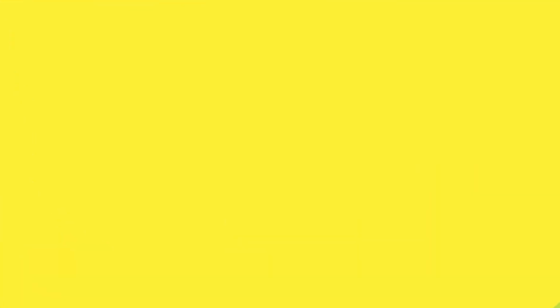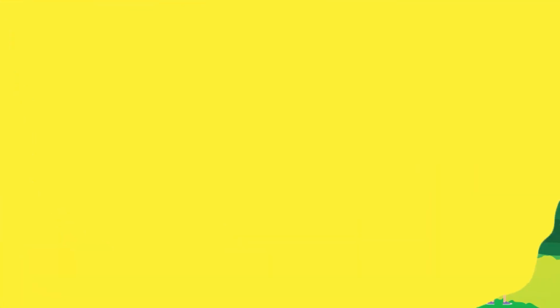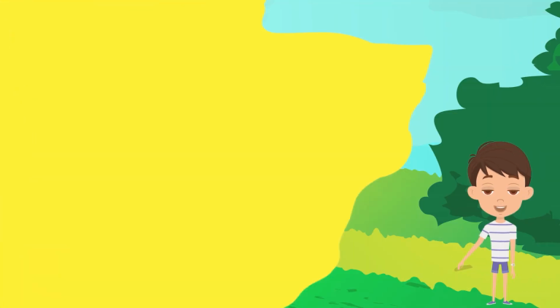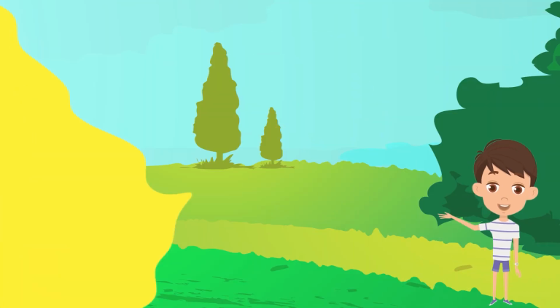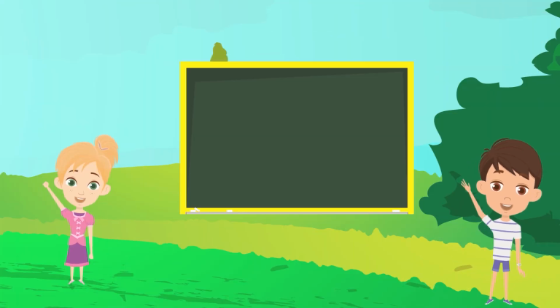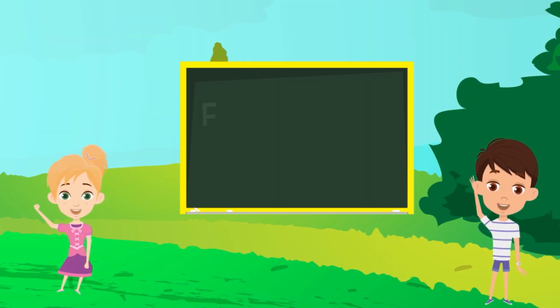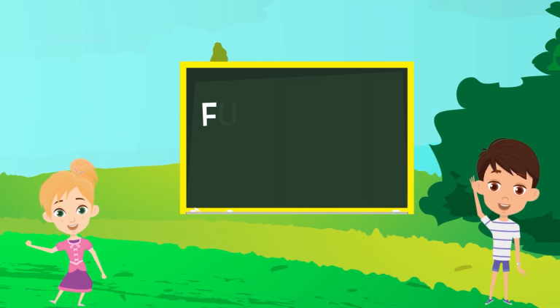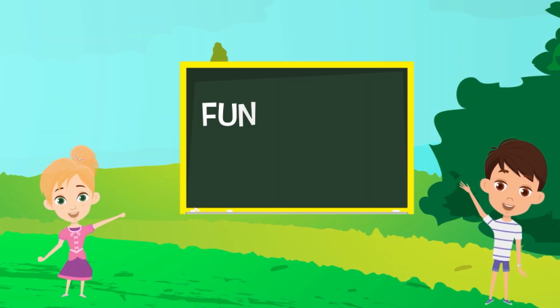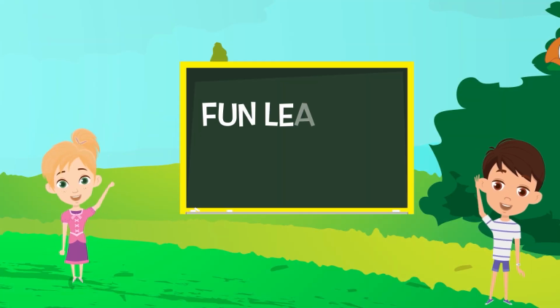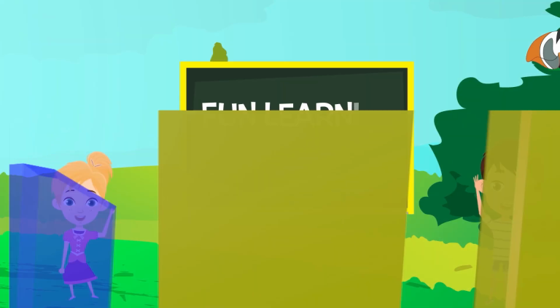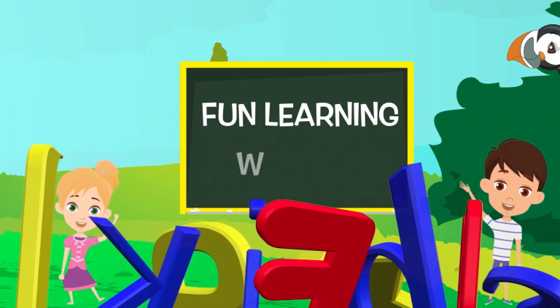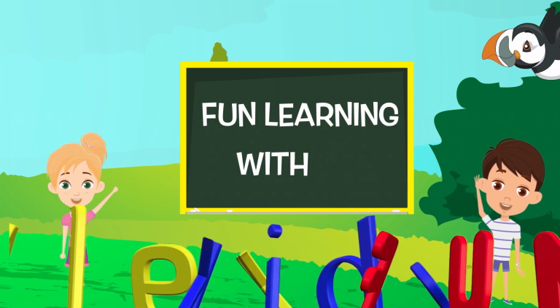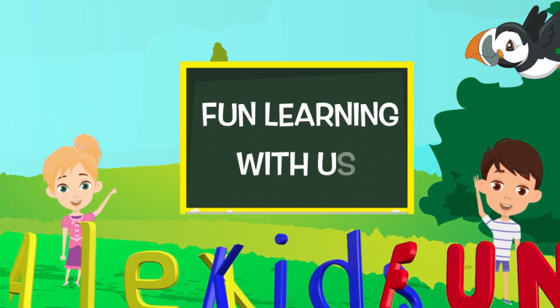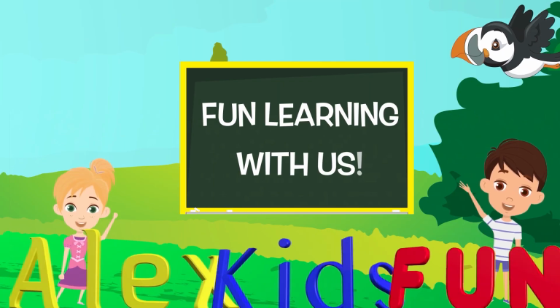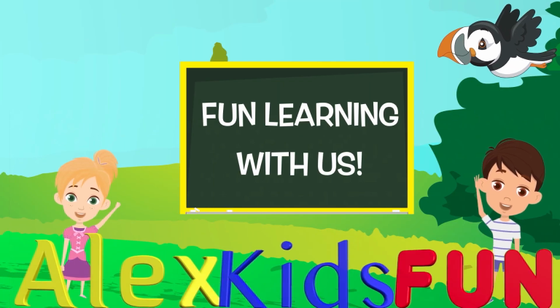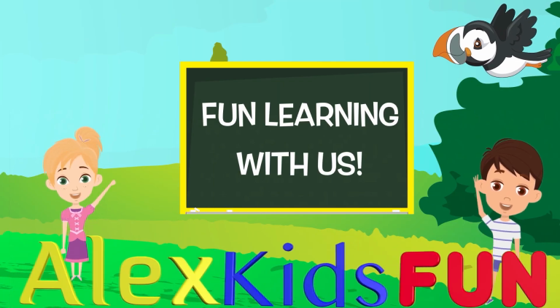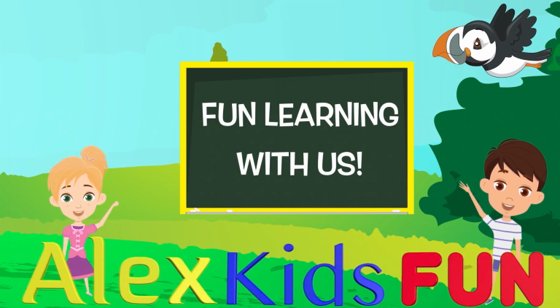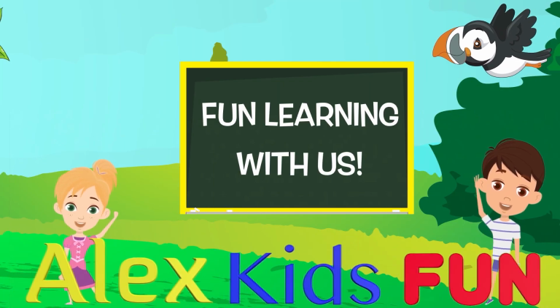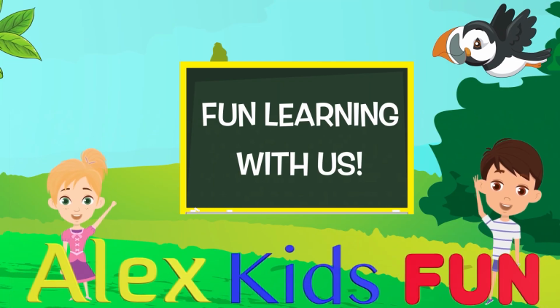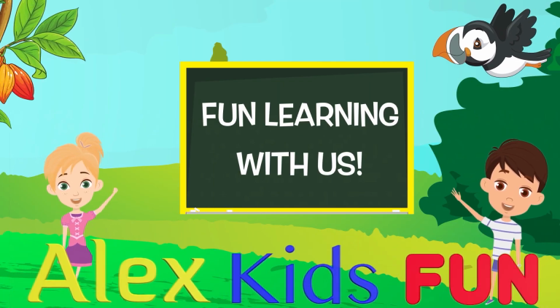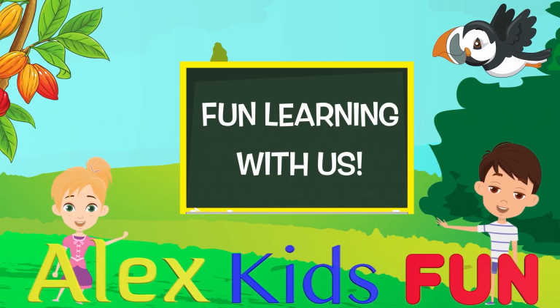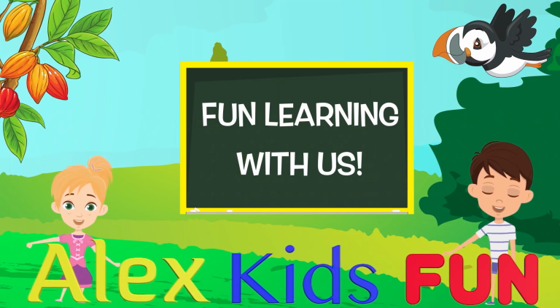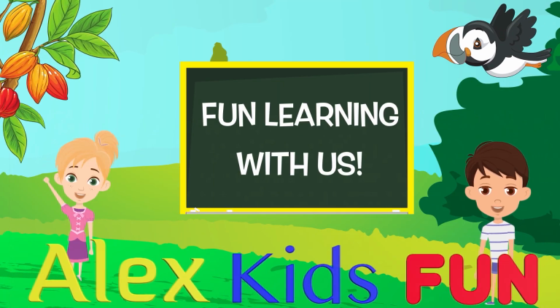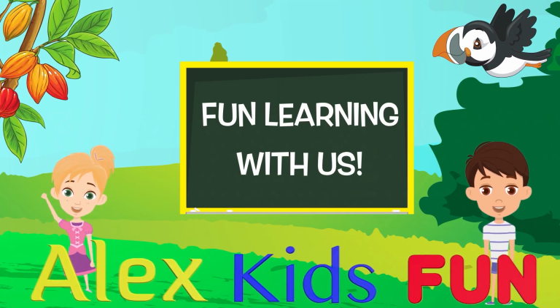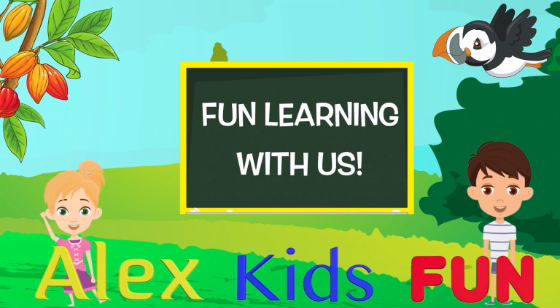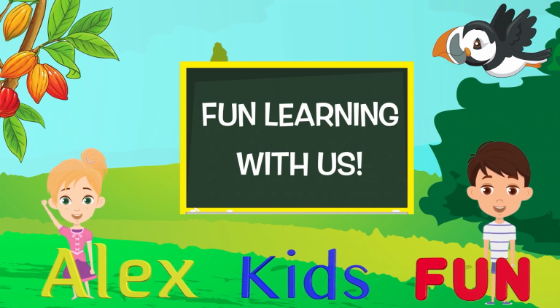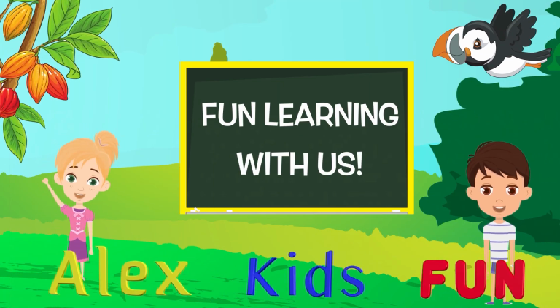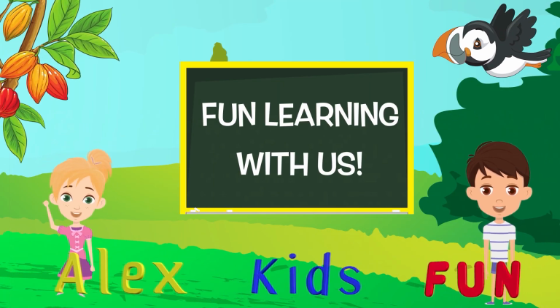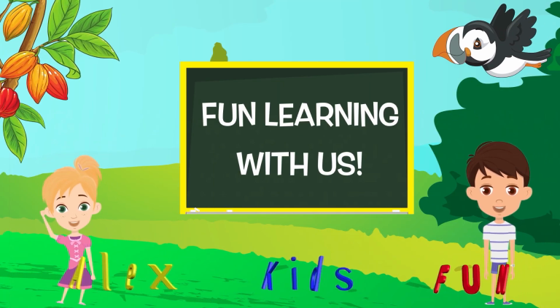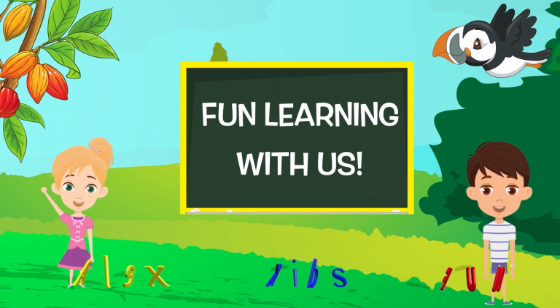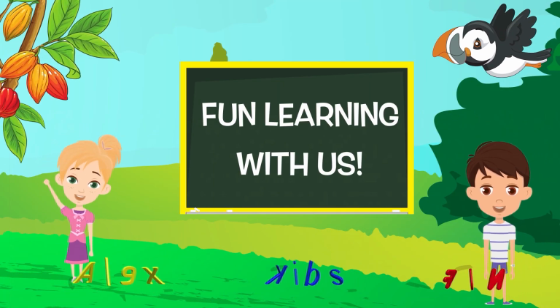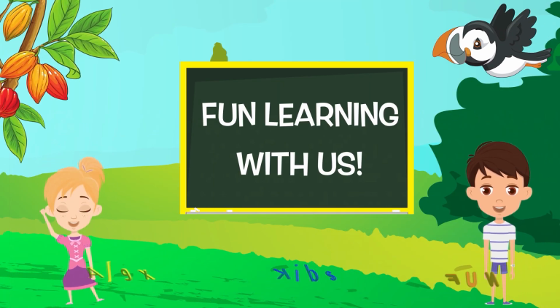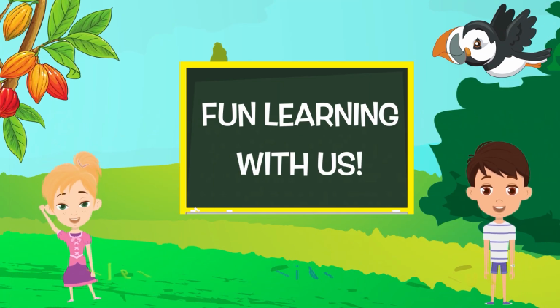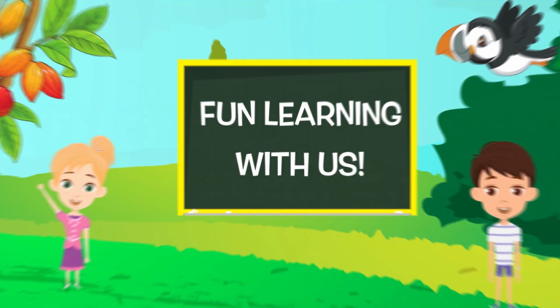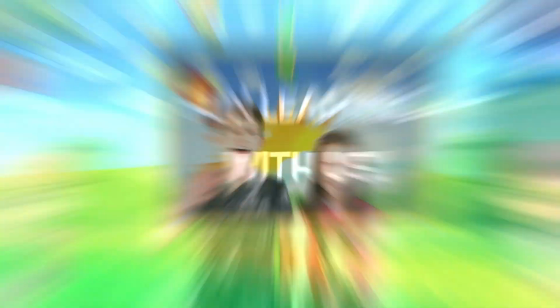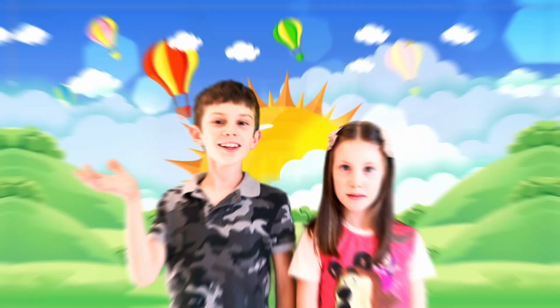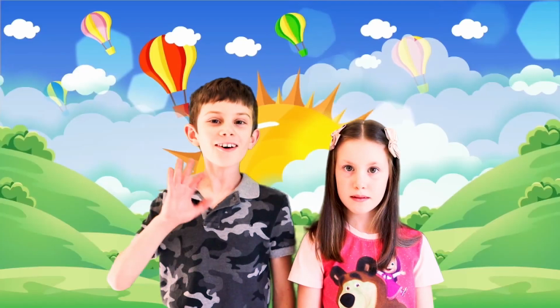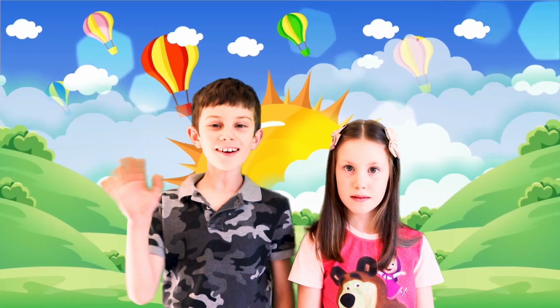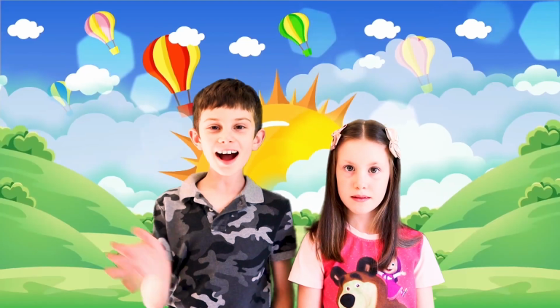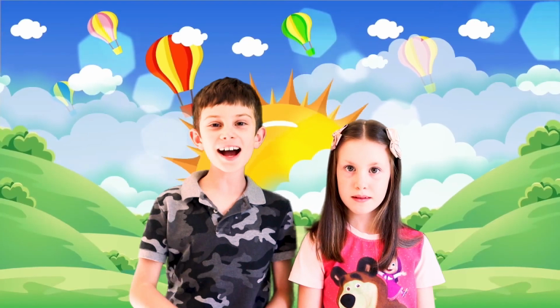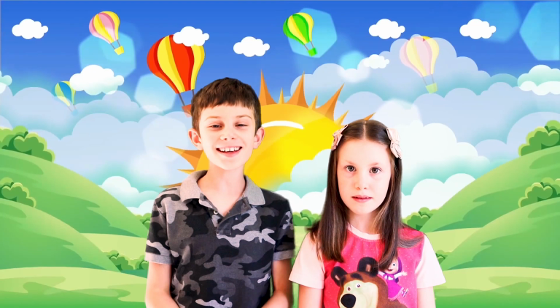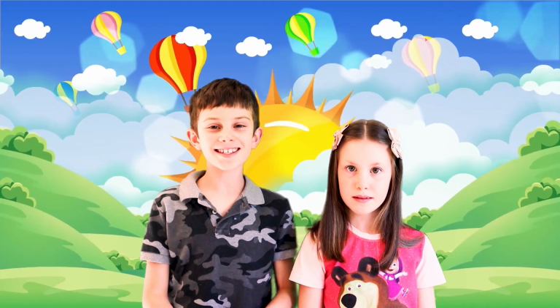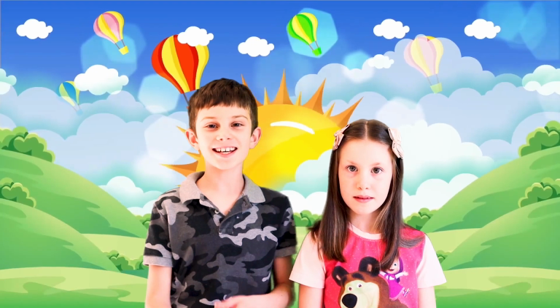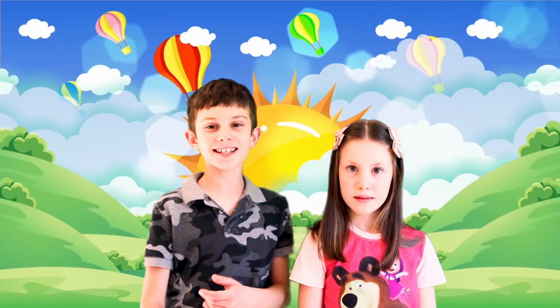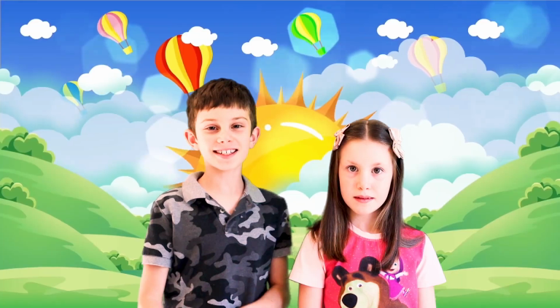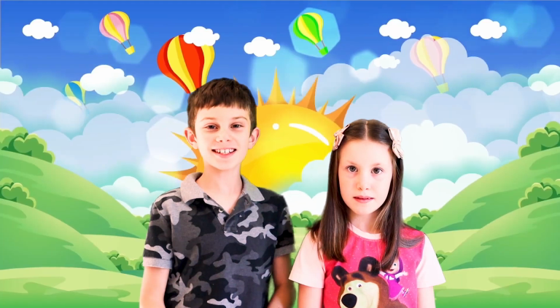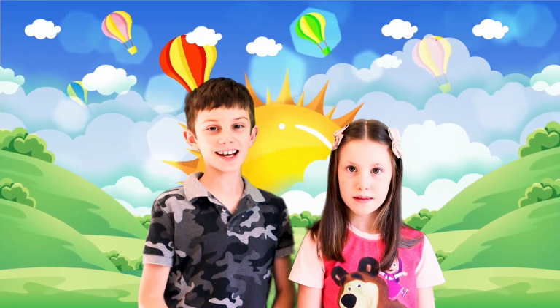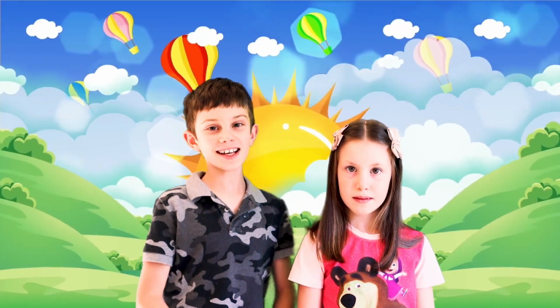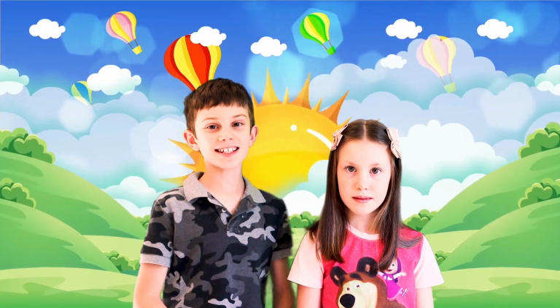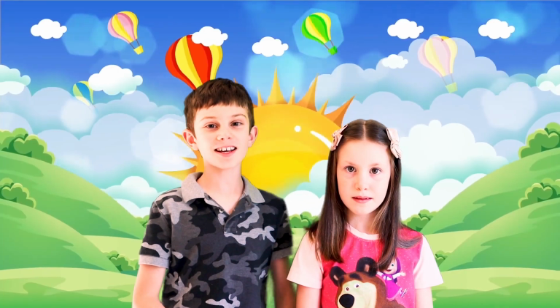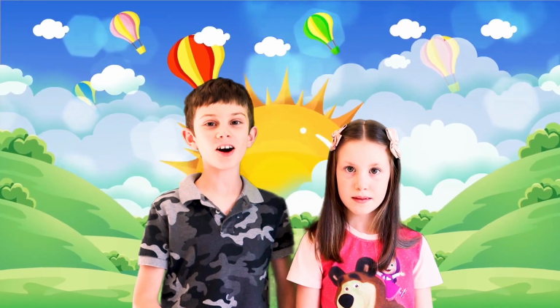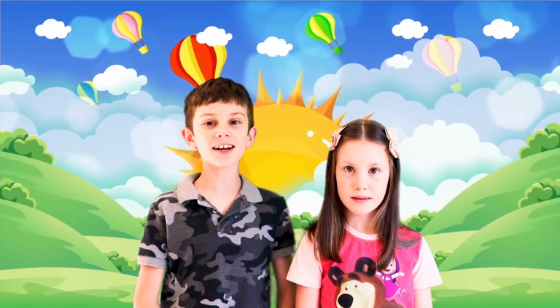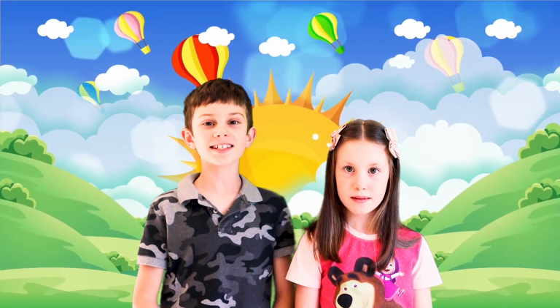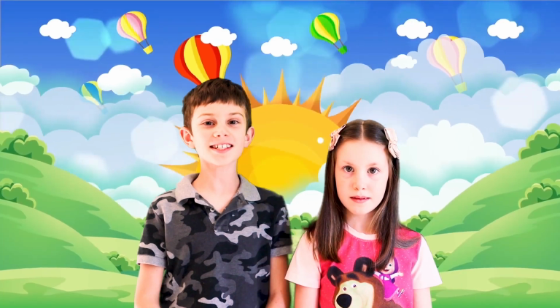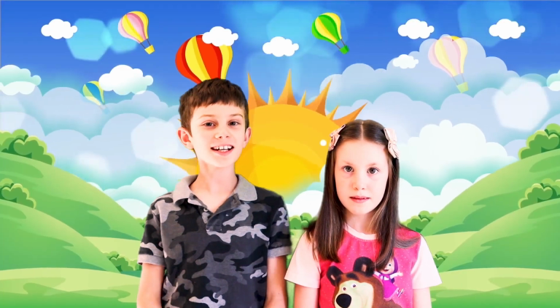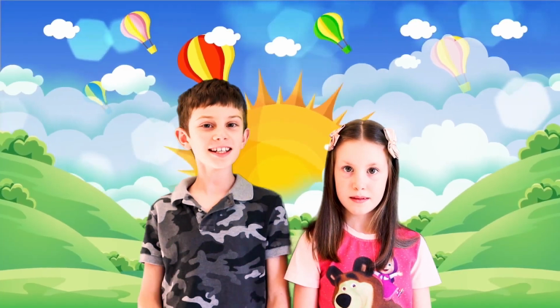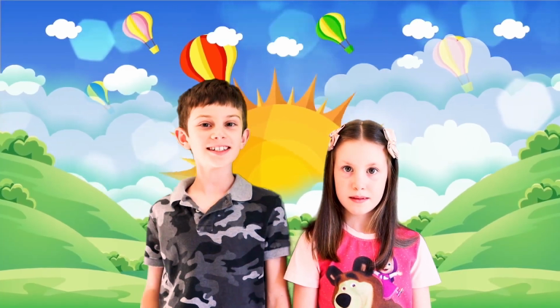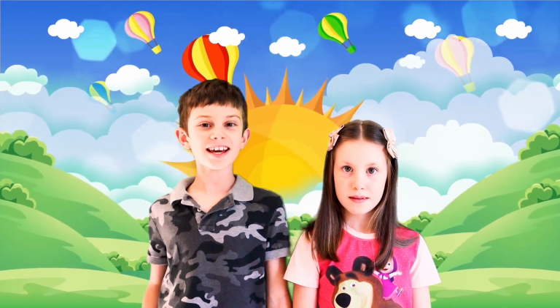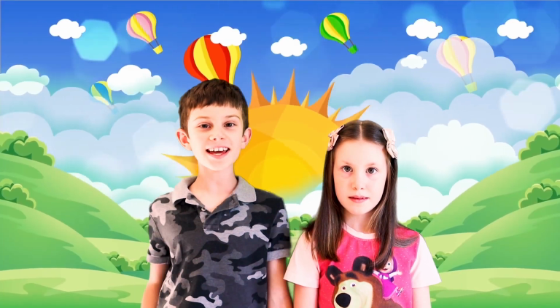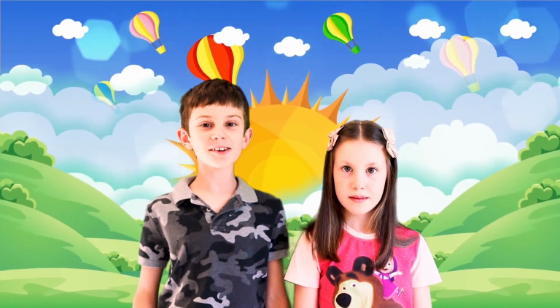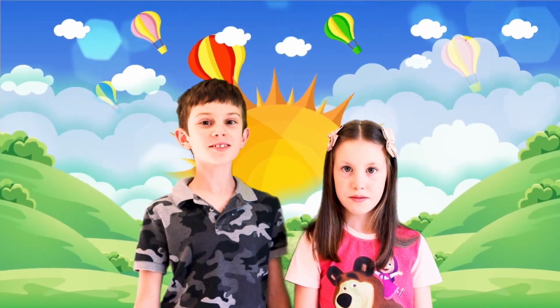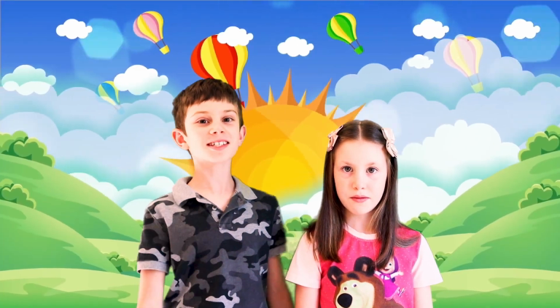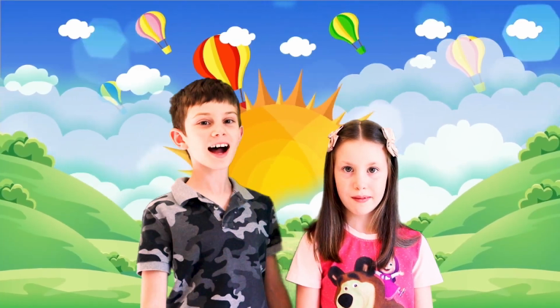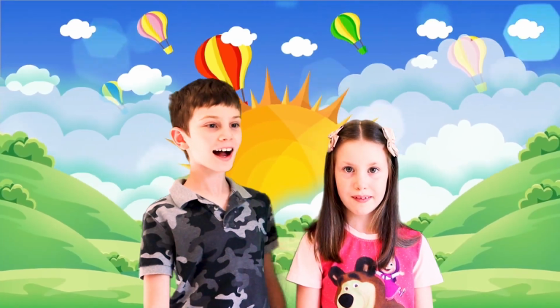Welcome to Alex's Kids Fun! Hello guys! It's a nice, hot, sunny day outside.